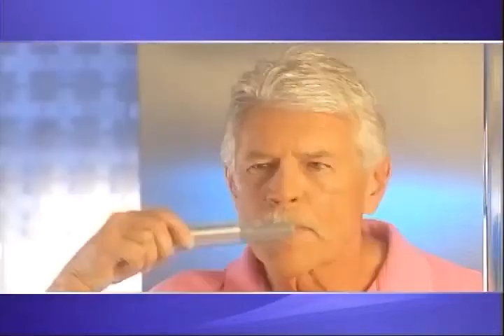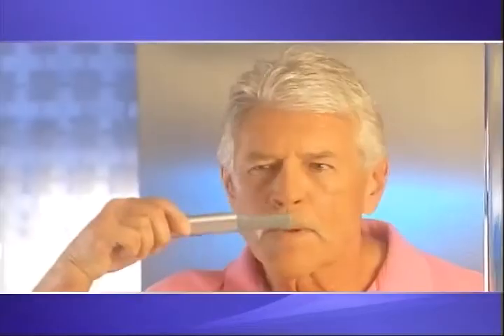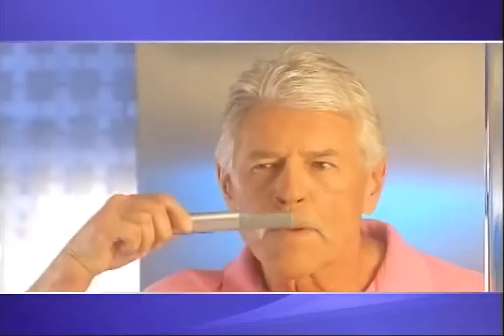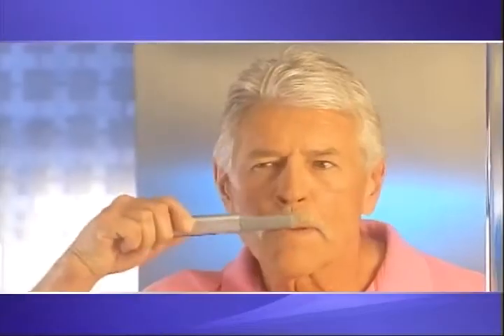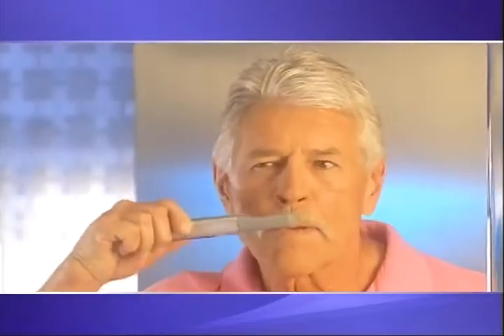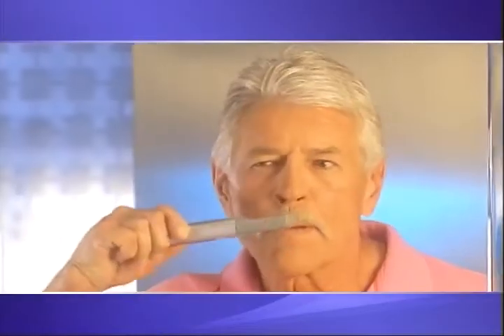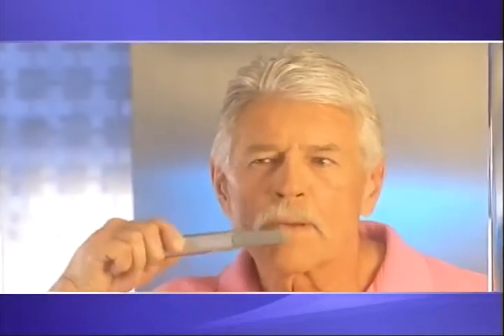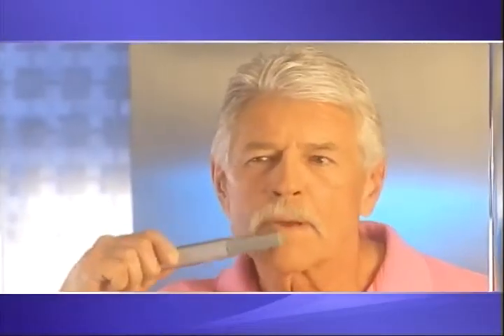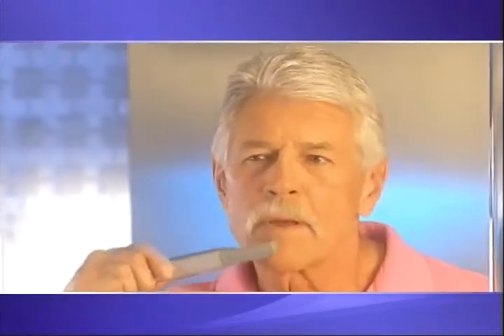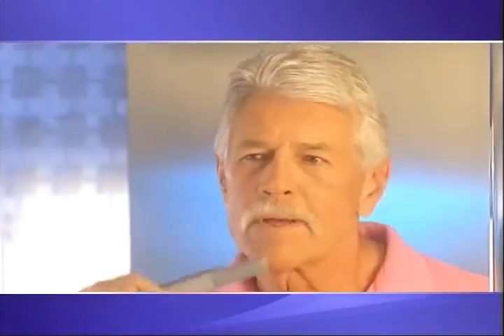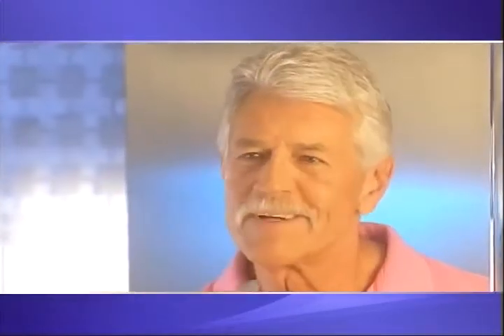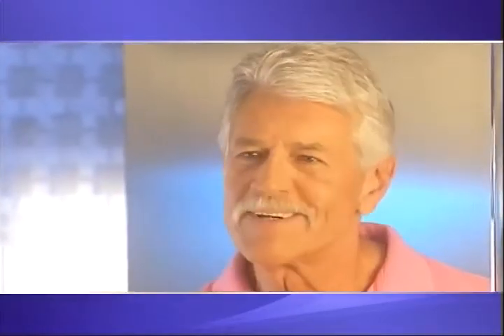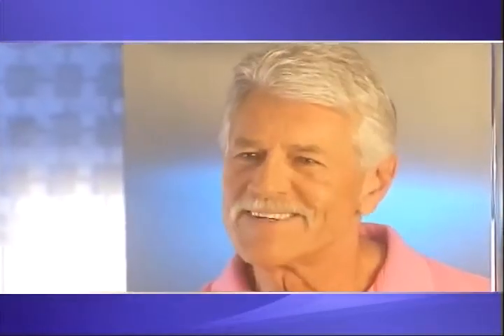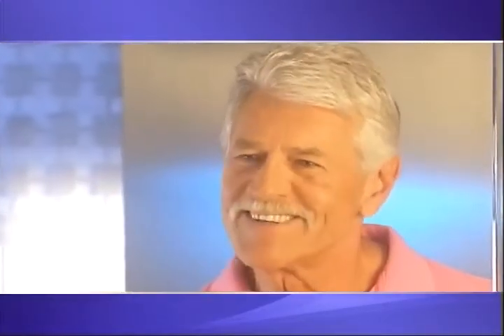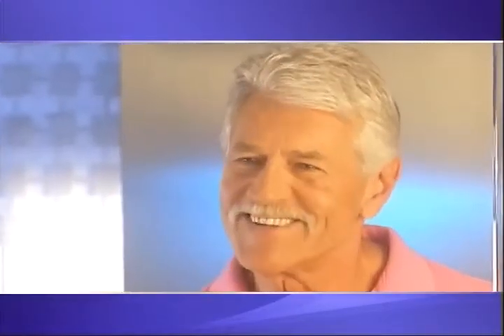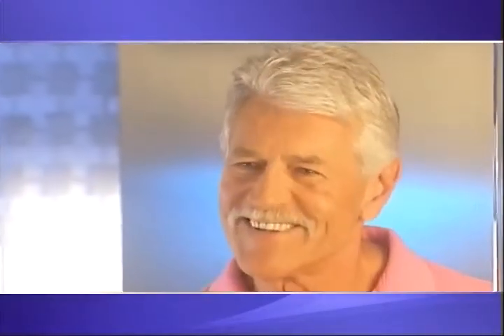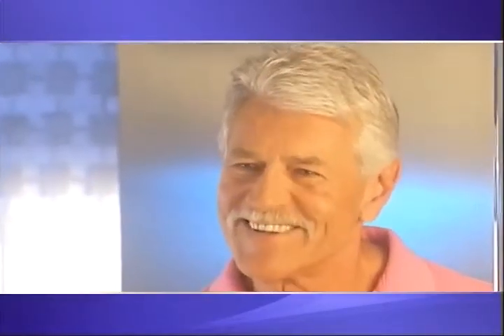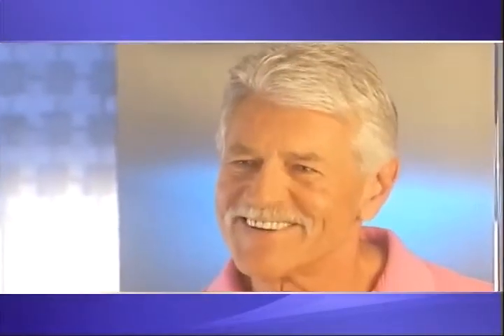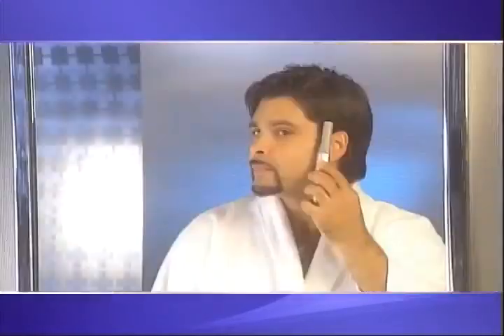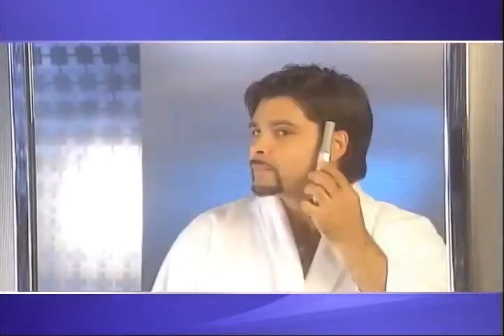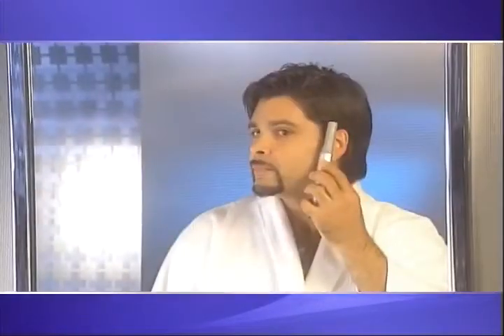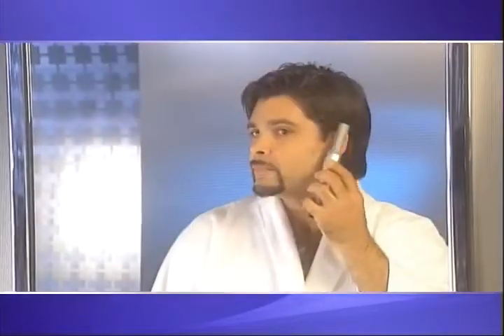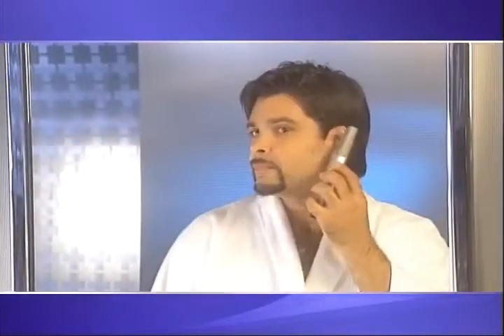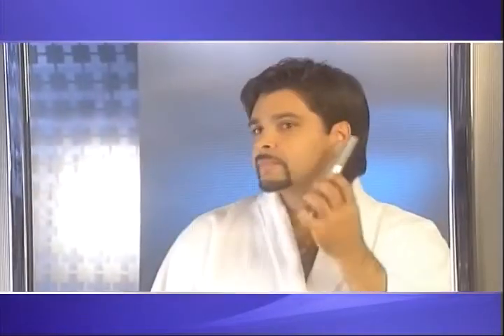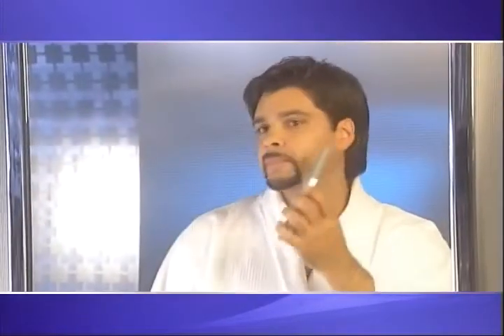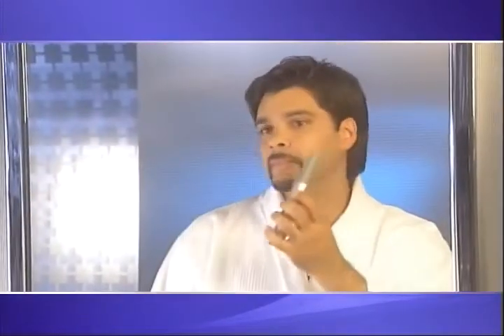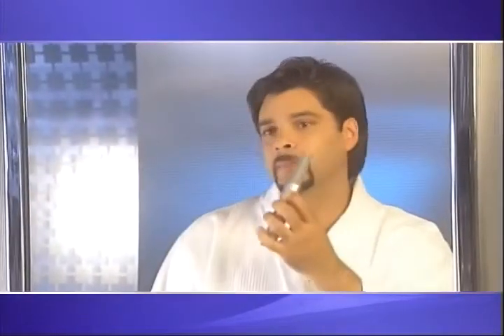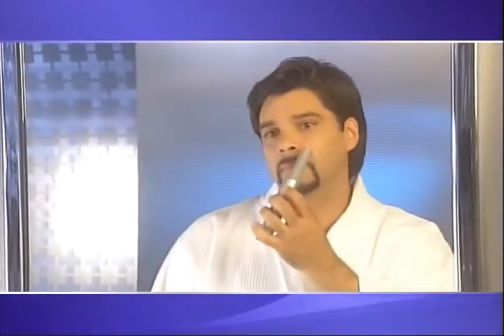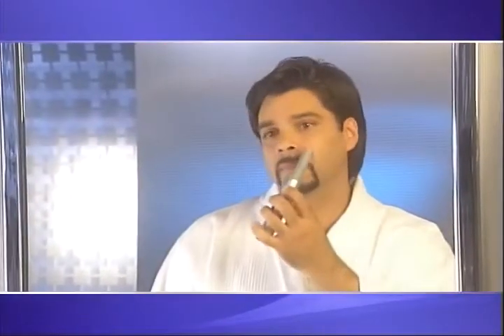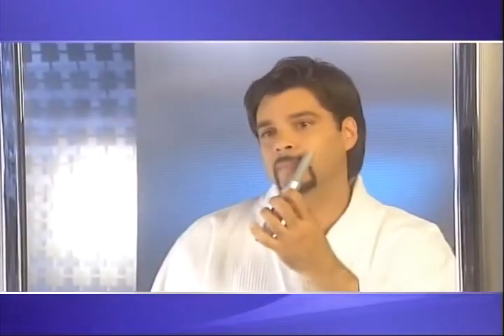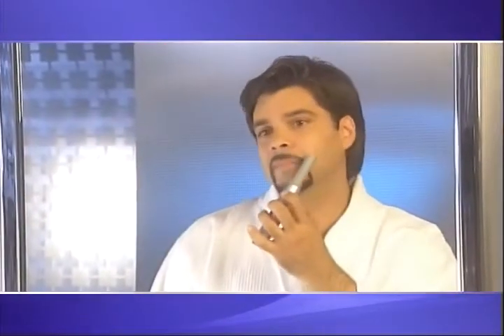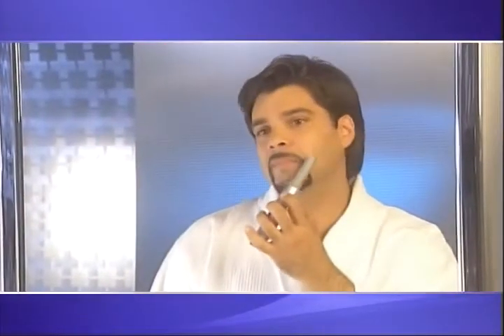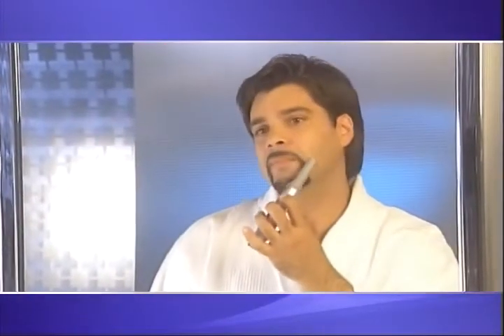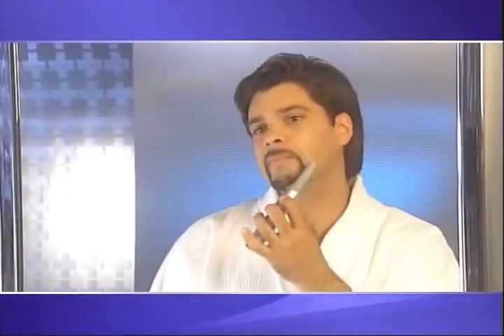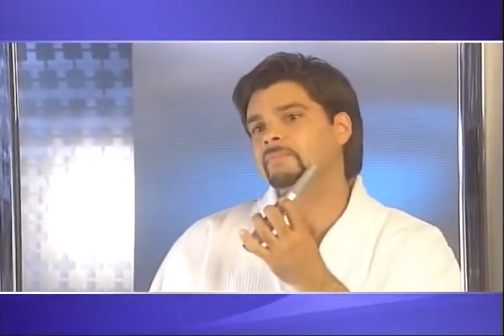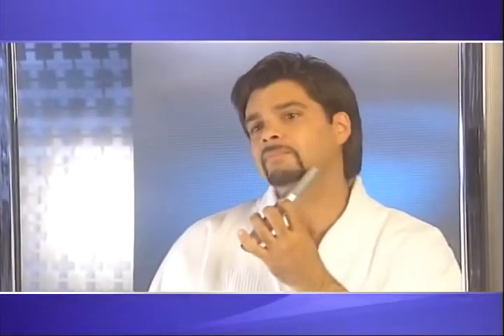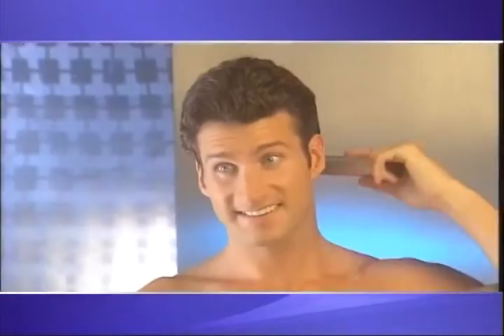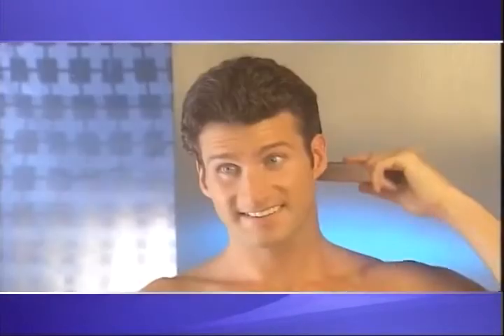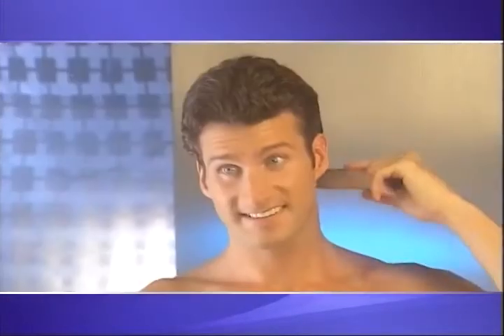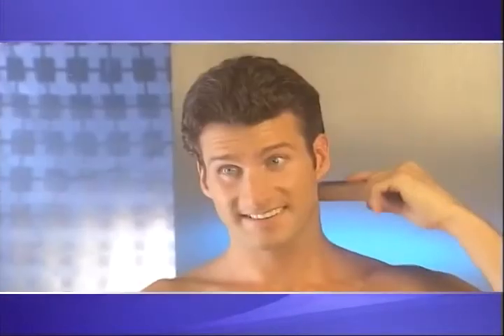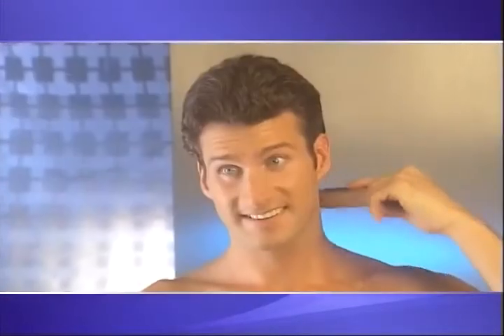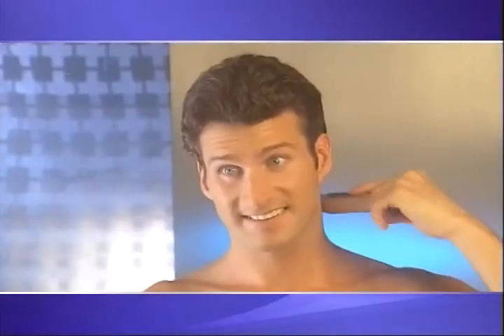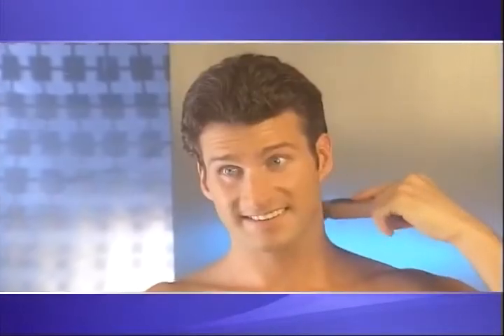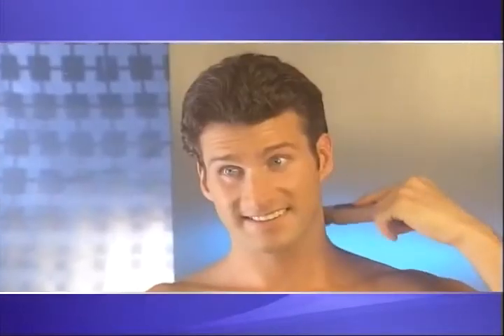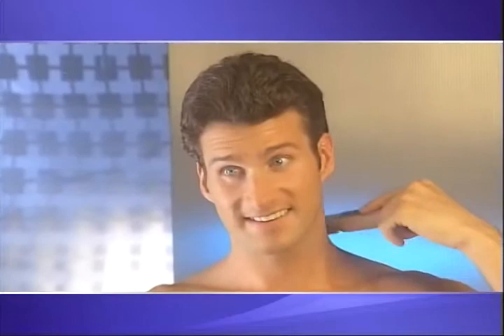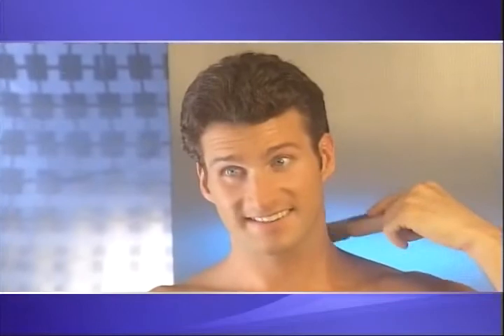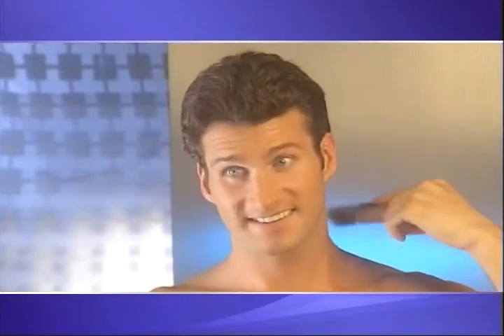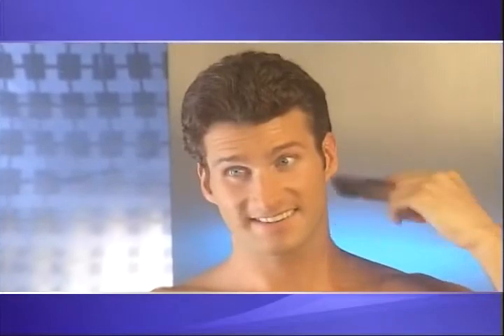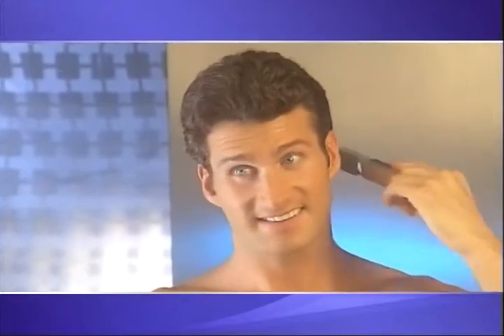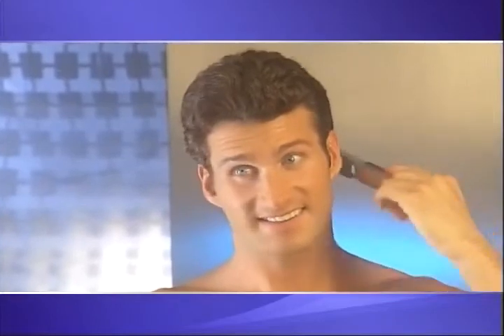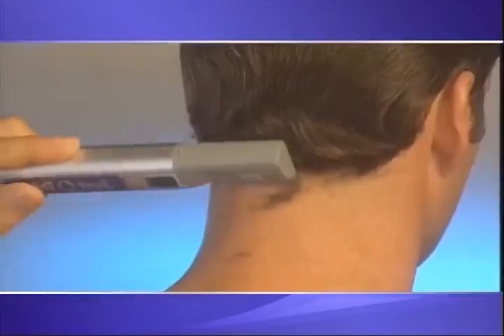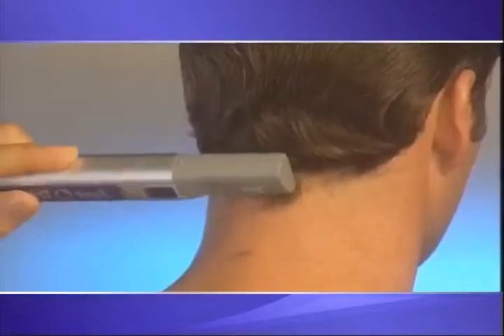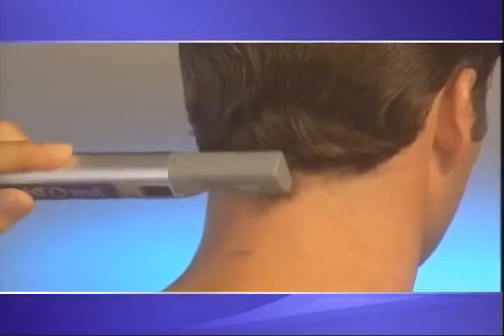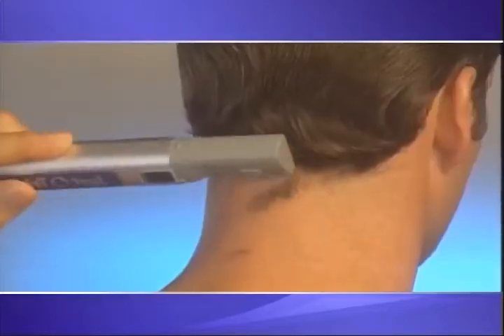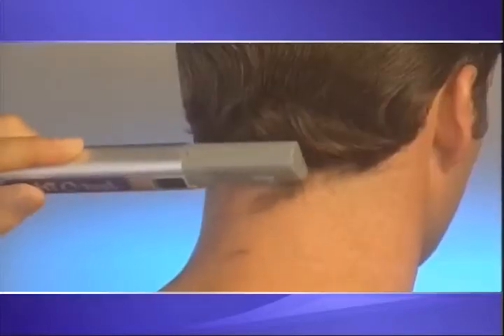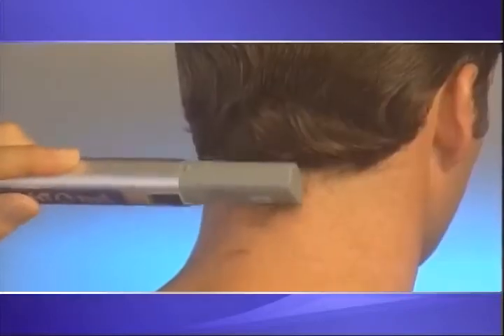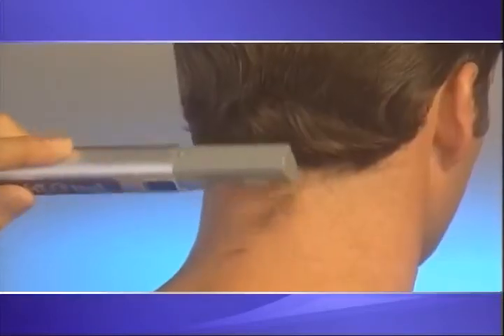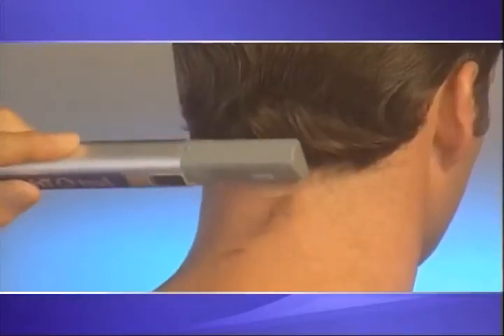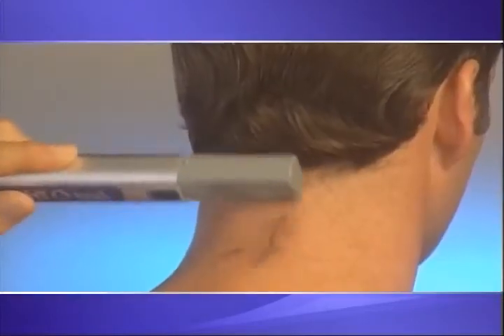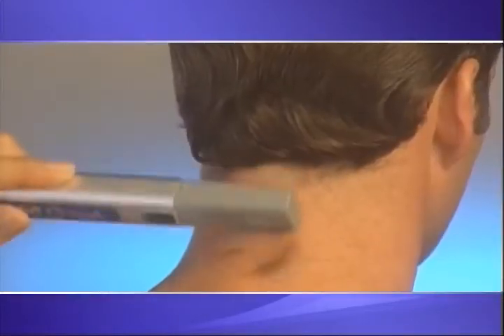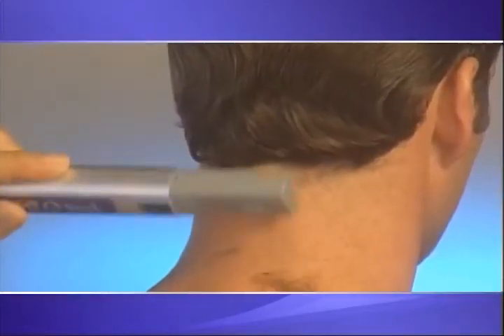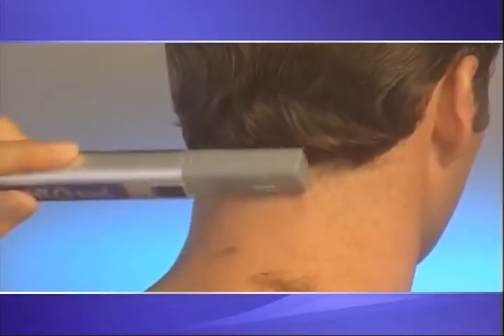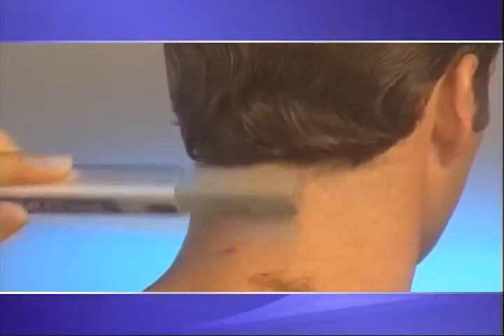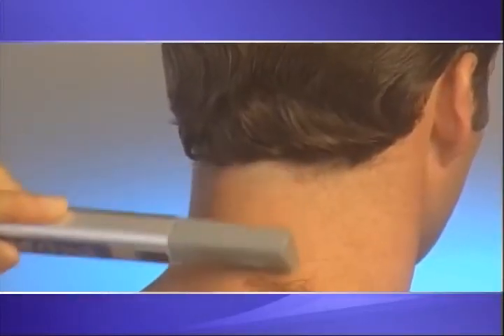Plus, you get the professional edge you need for trimming sideburns, beards, and even the back of your neck. Barbershop Perfect.